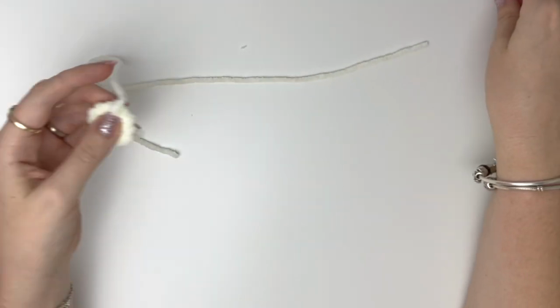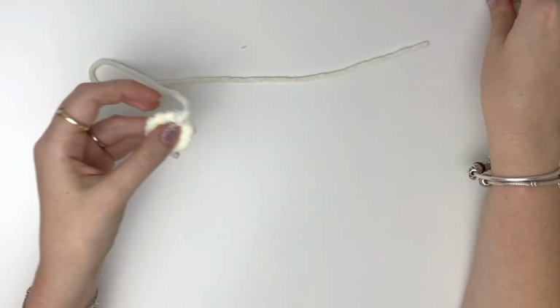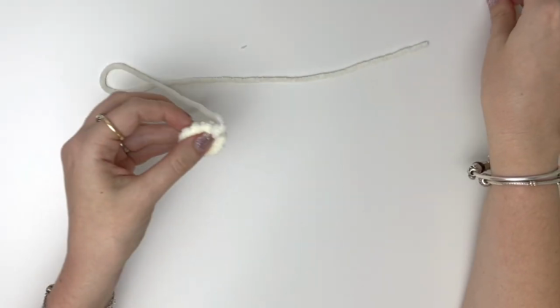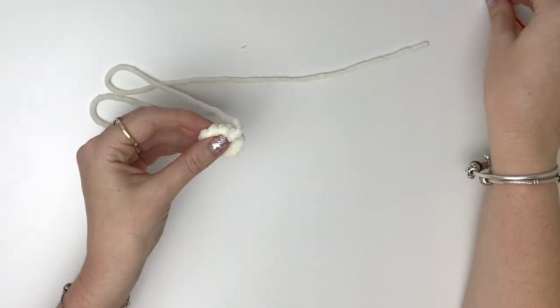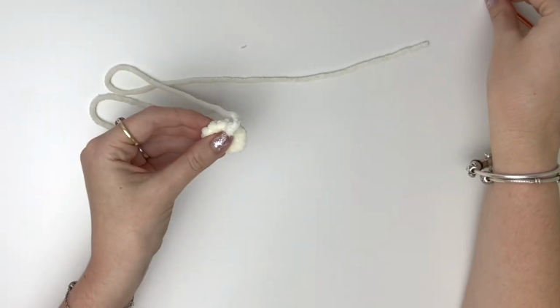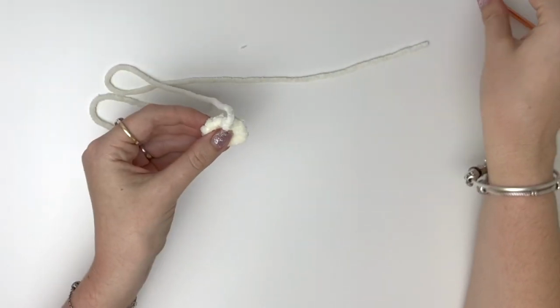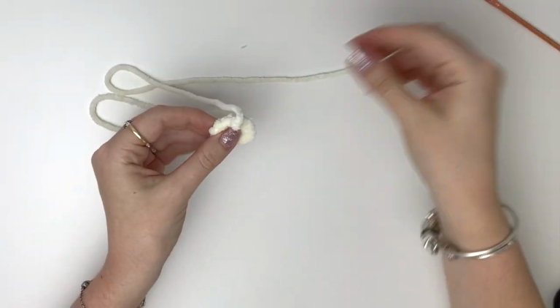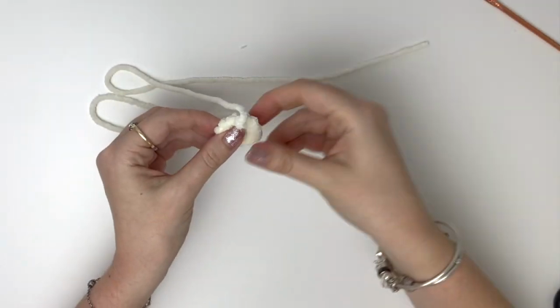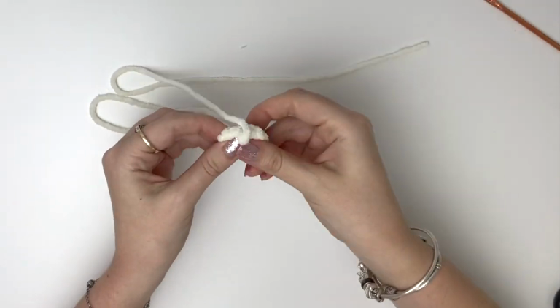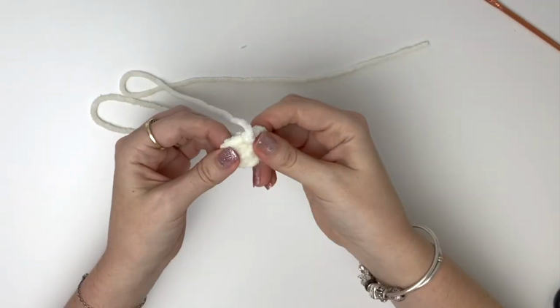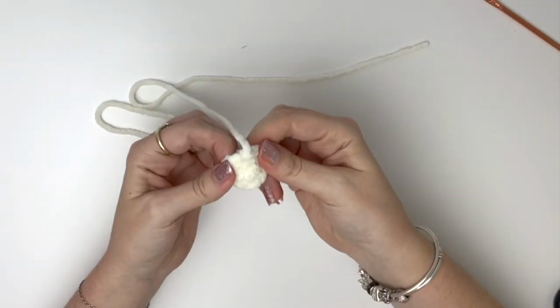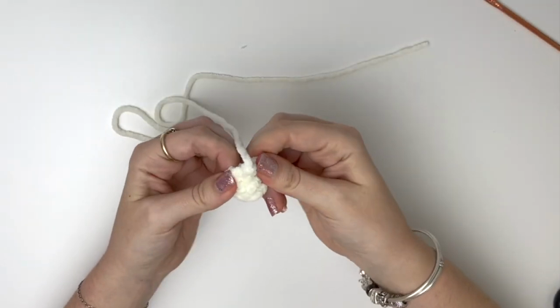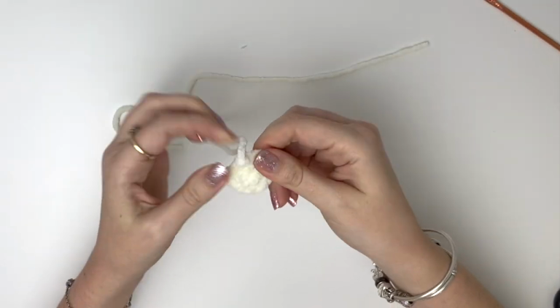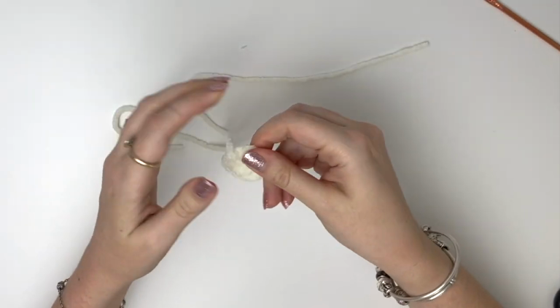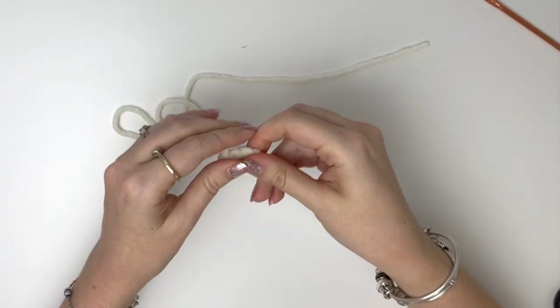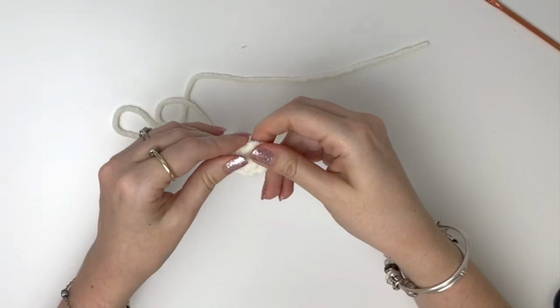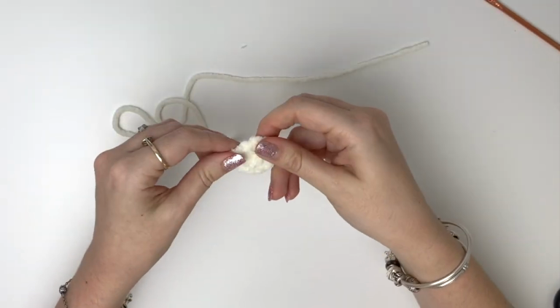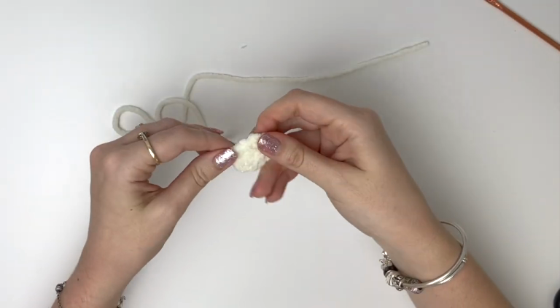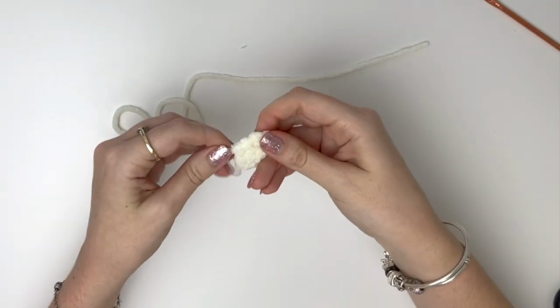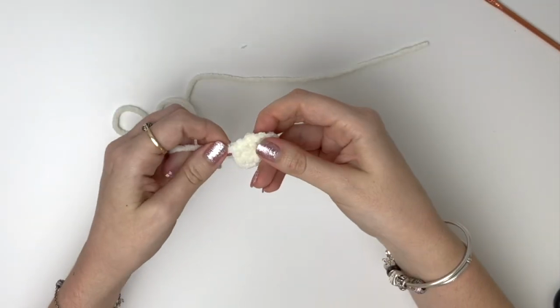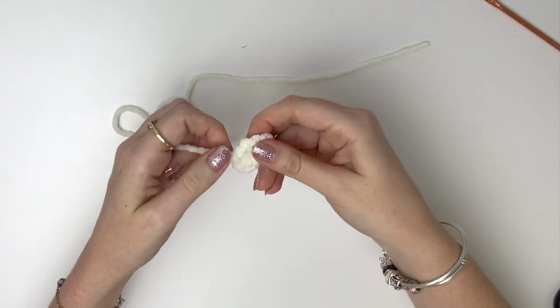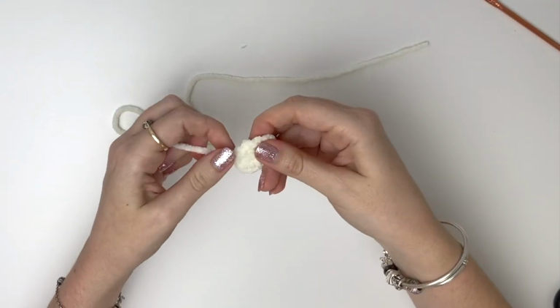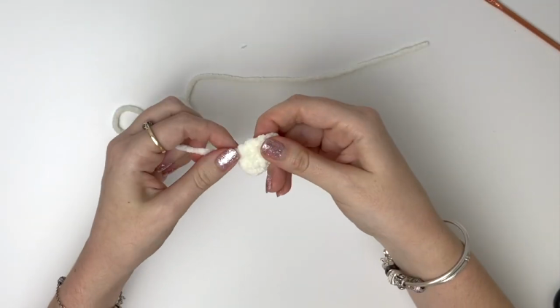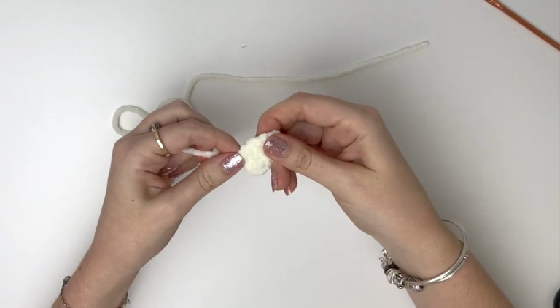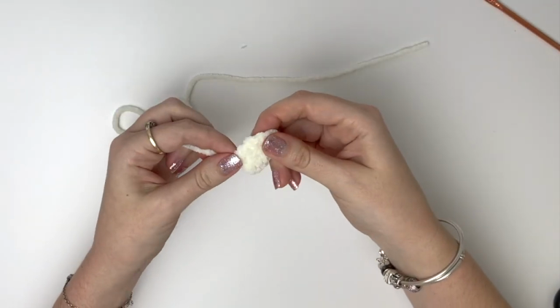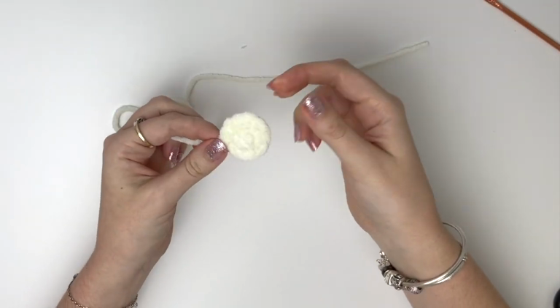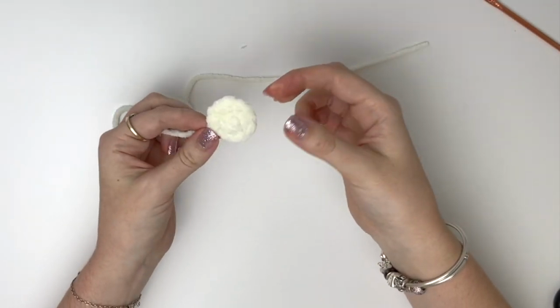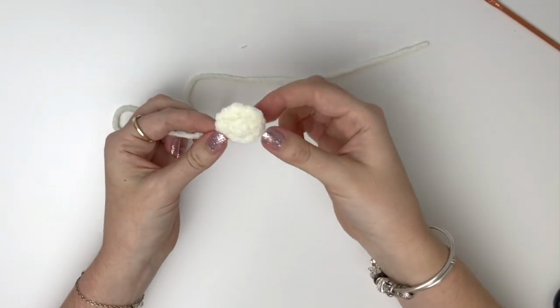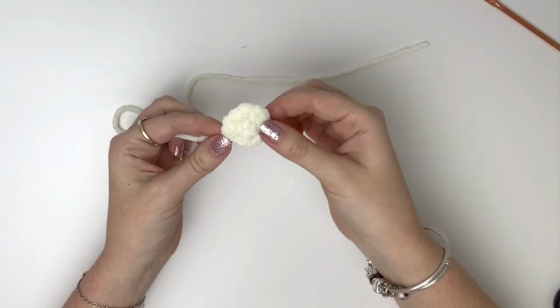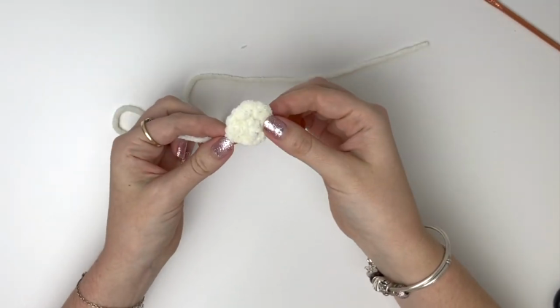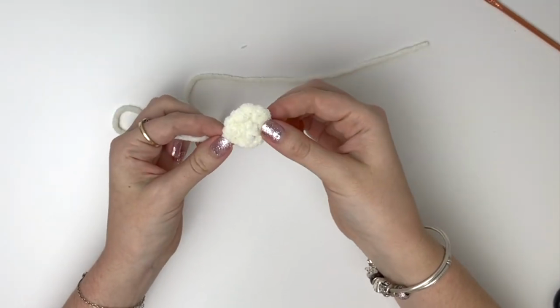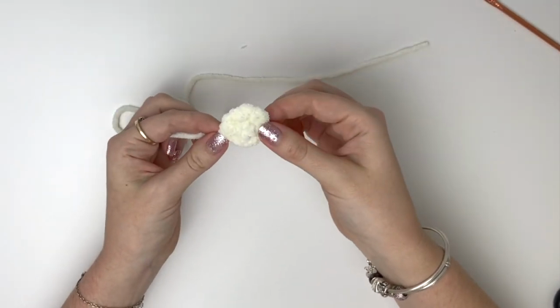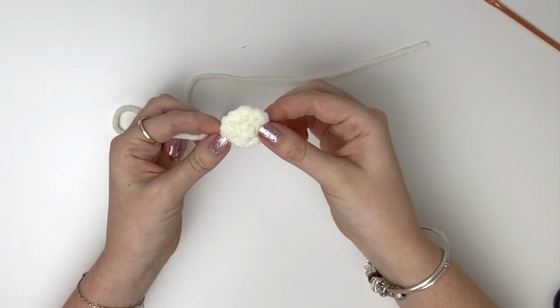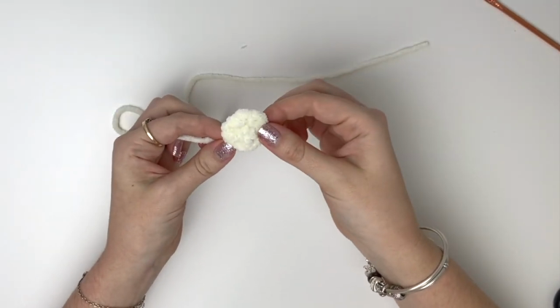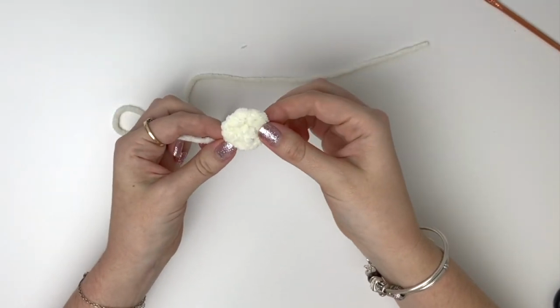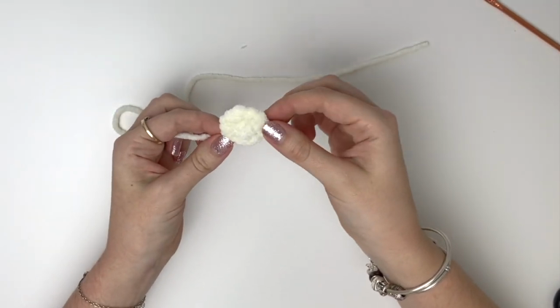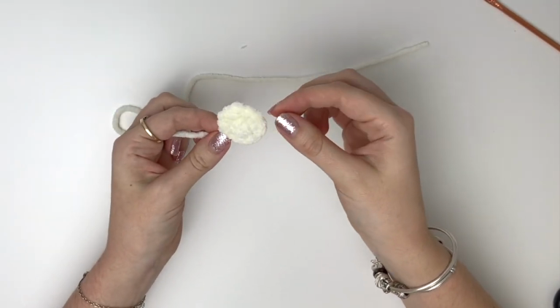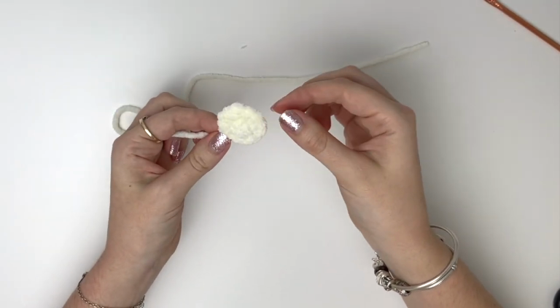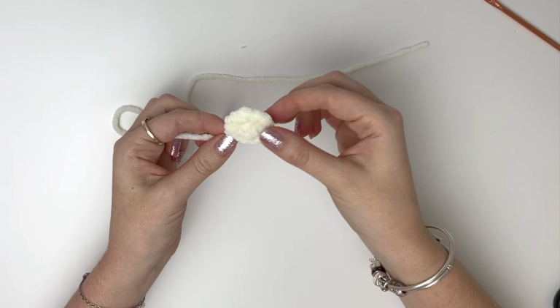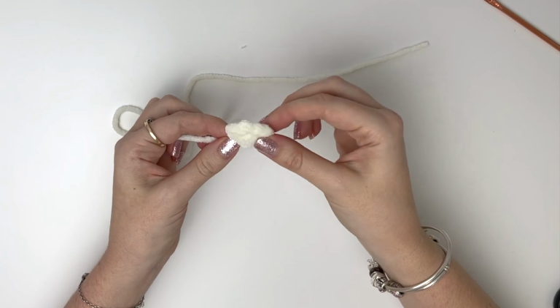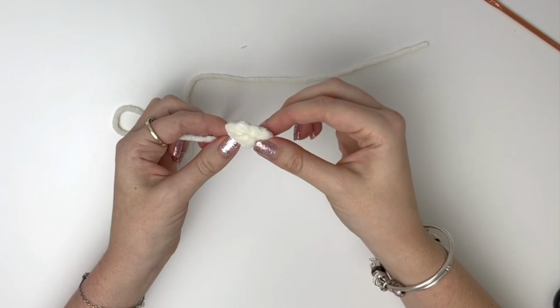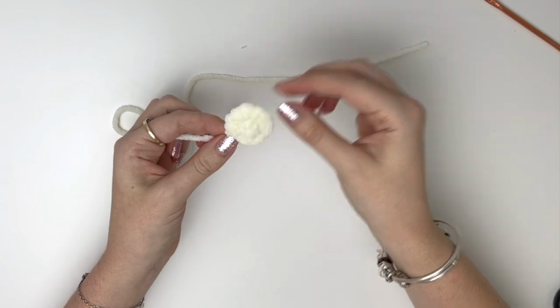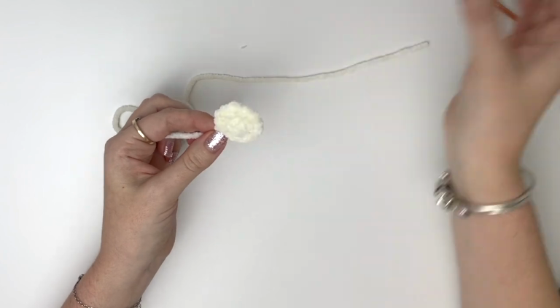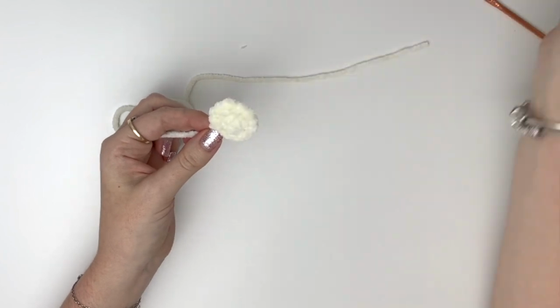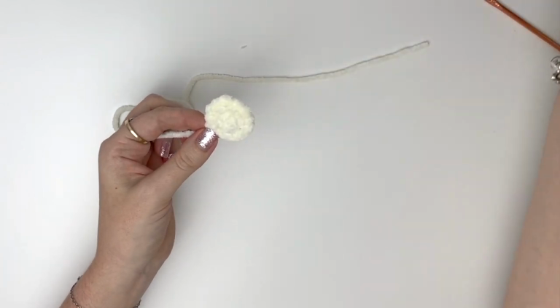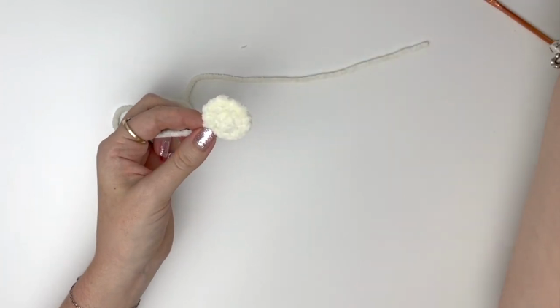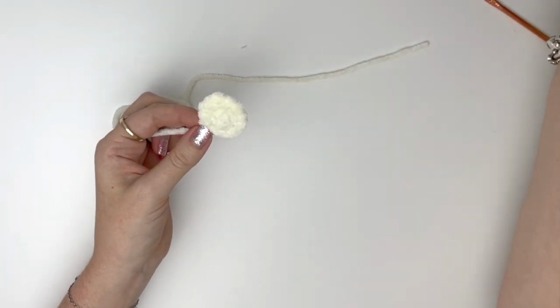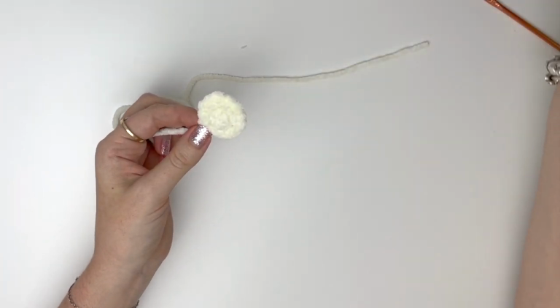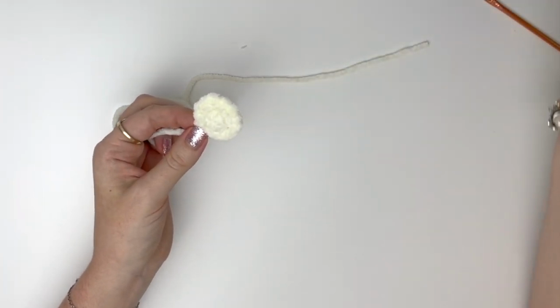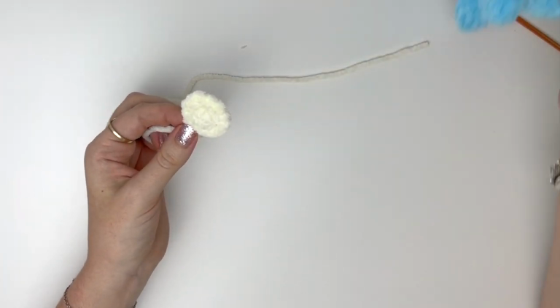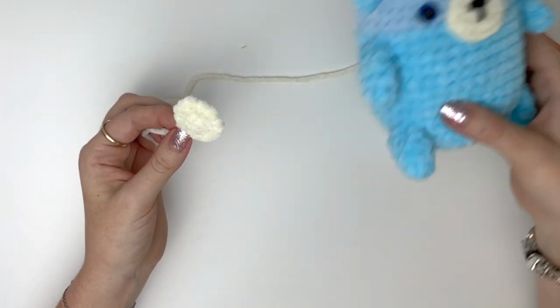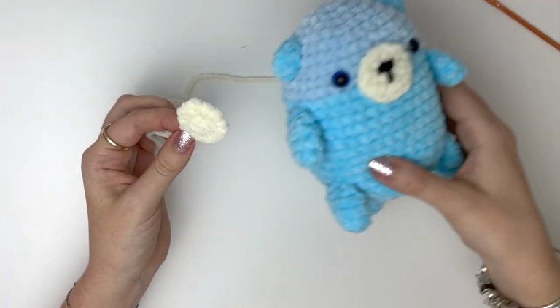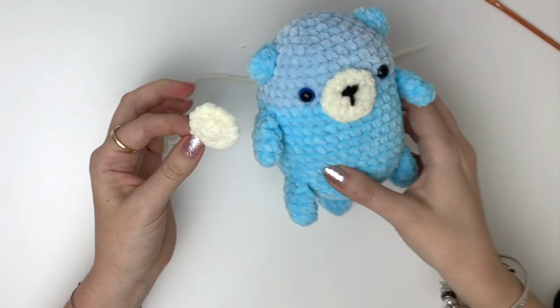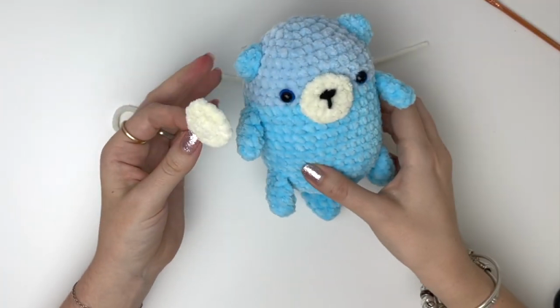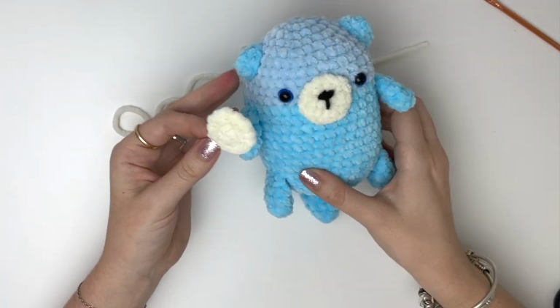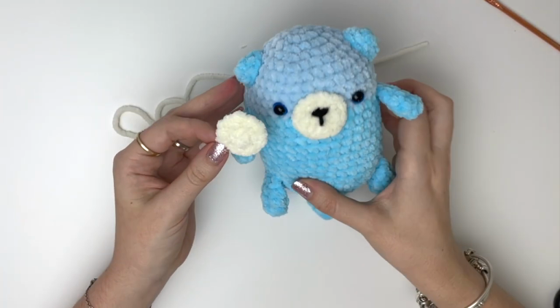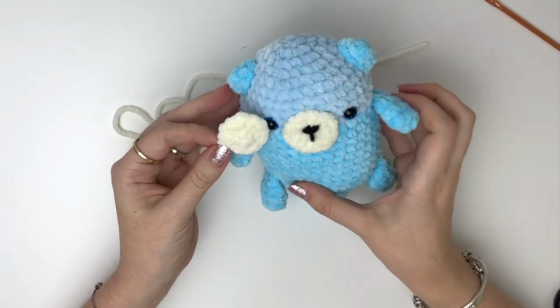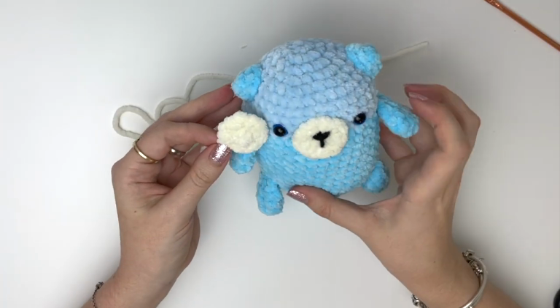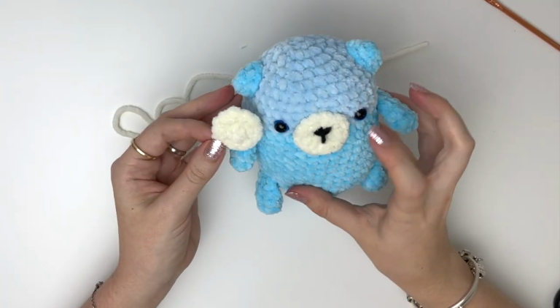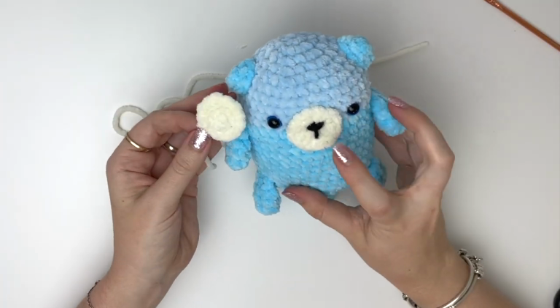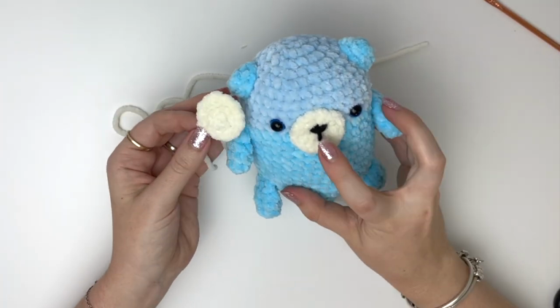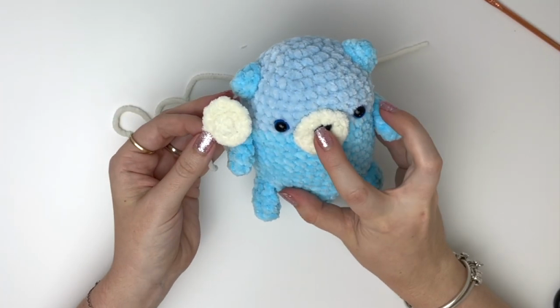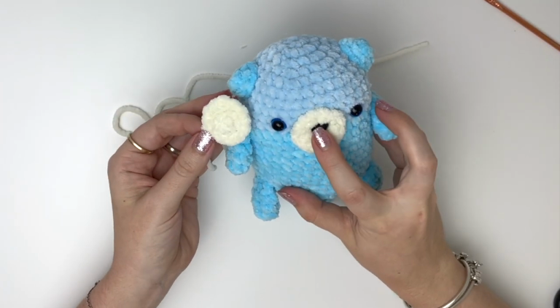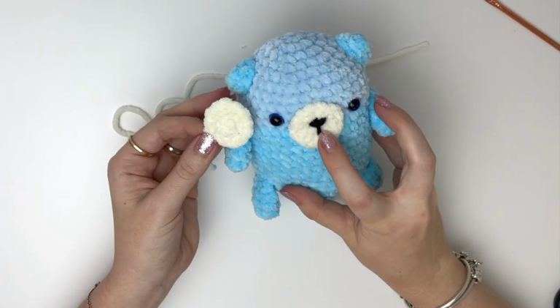I'm going to embroider the nose and mouth after the piece is assembled, but you can do it now if you prefer.